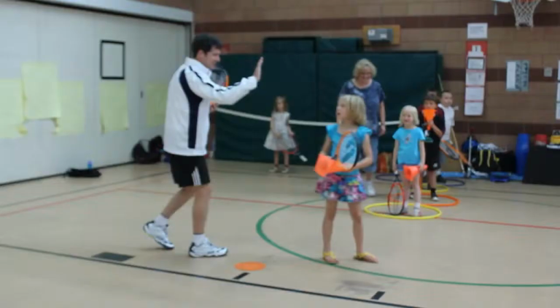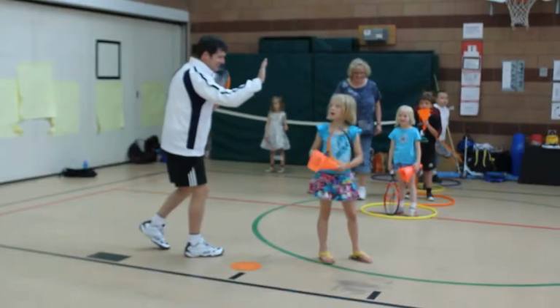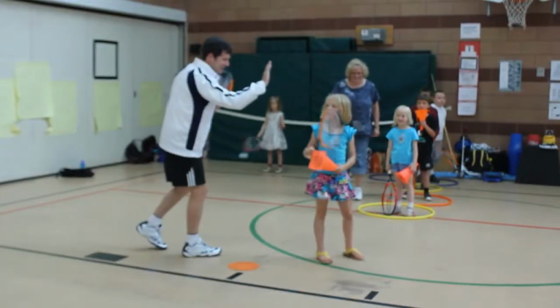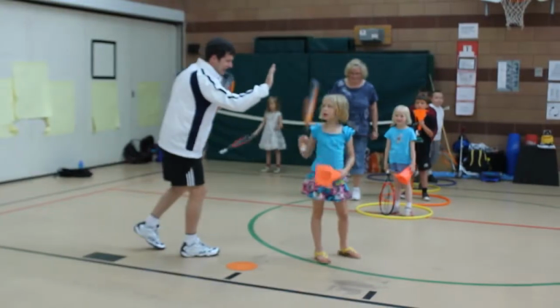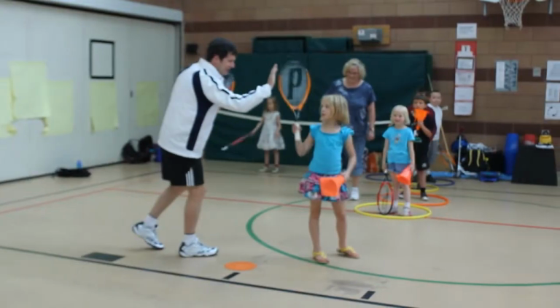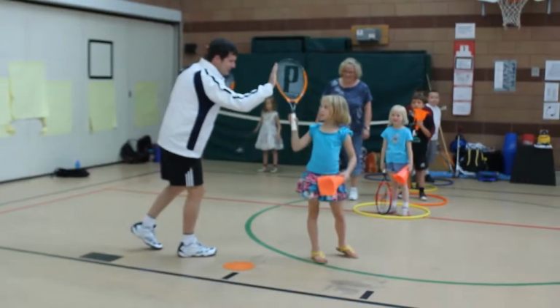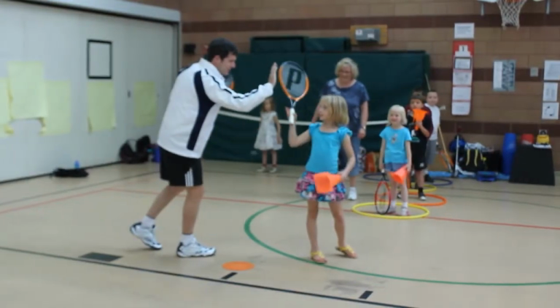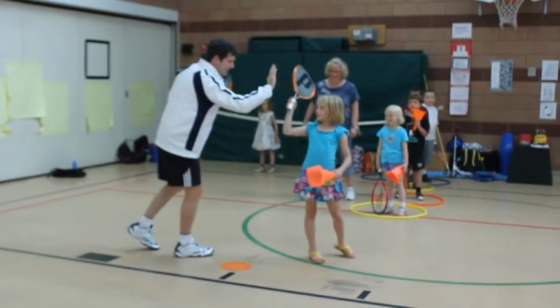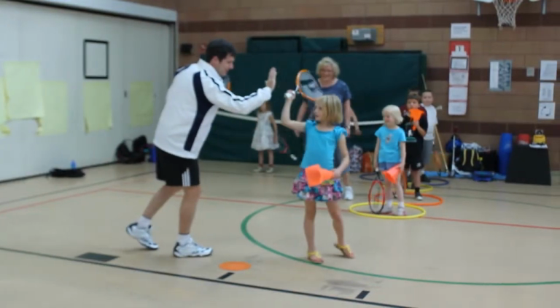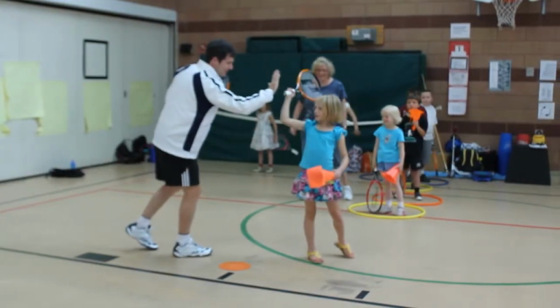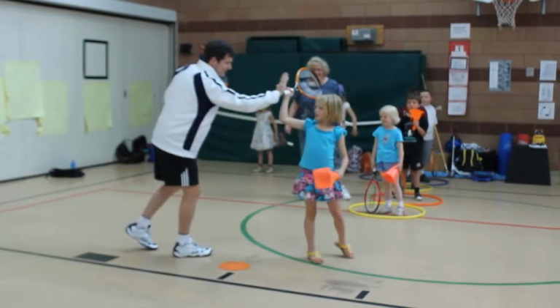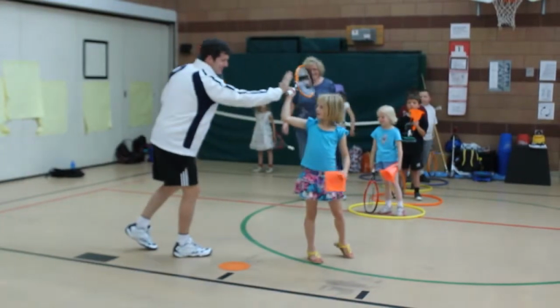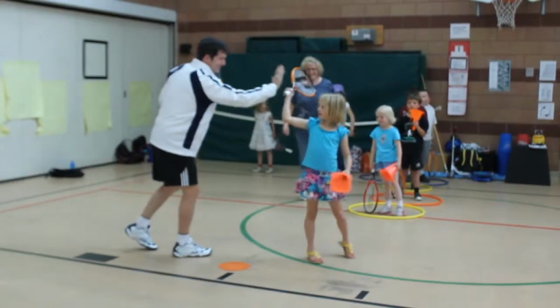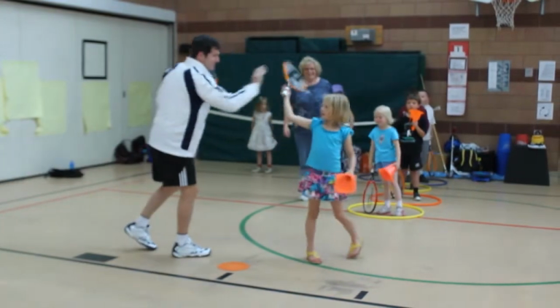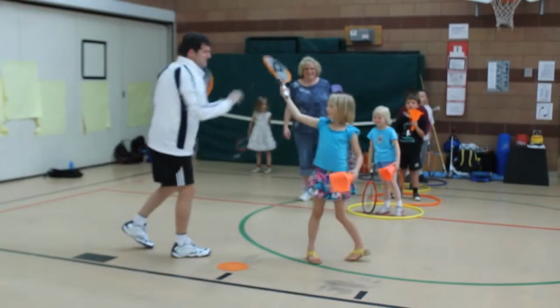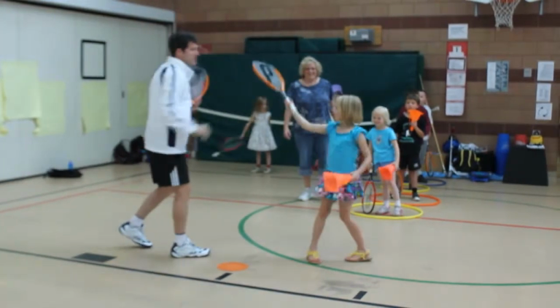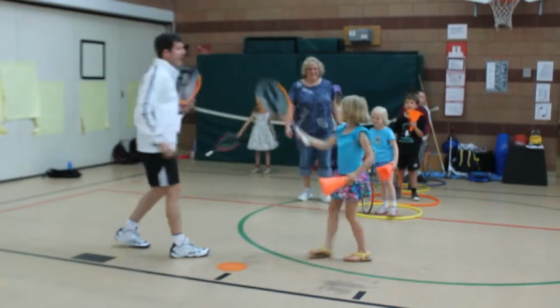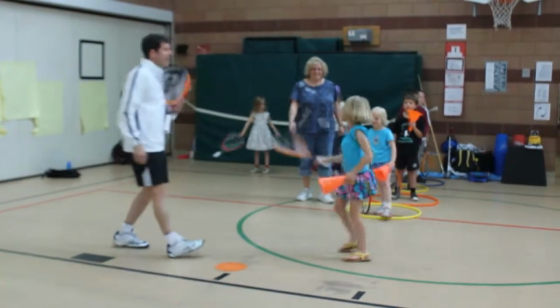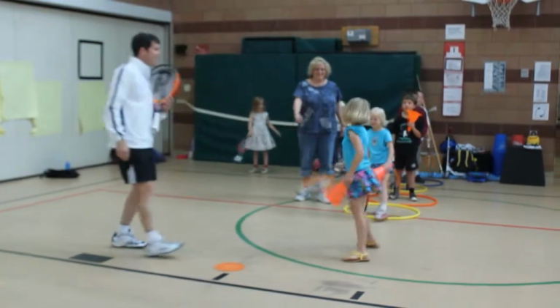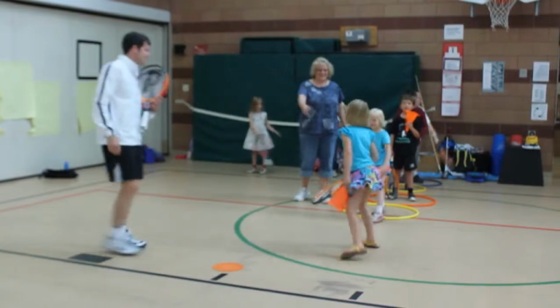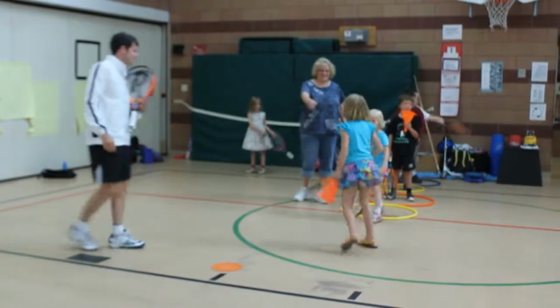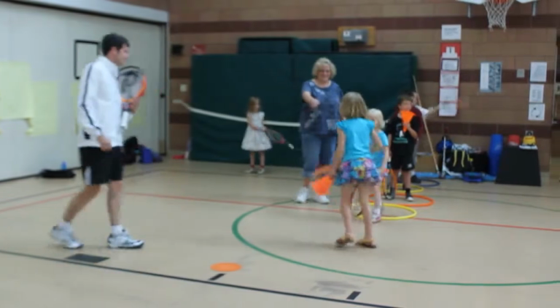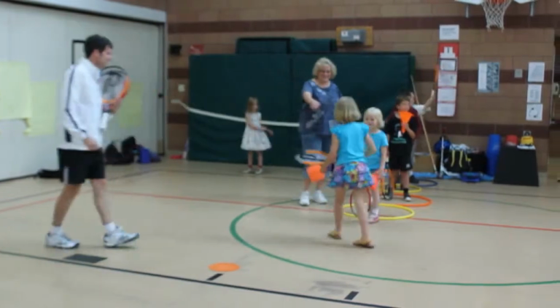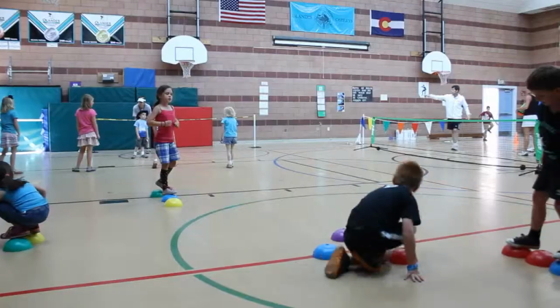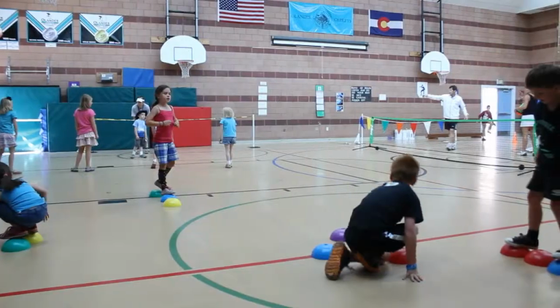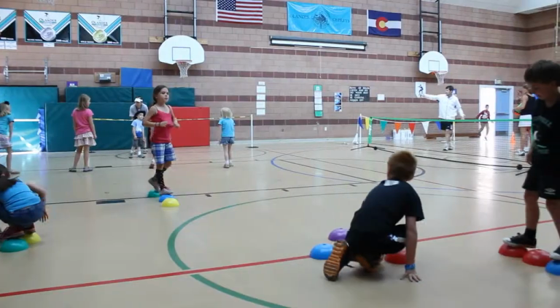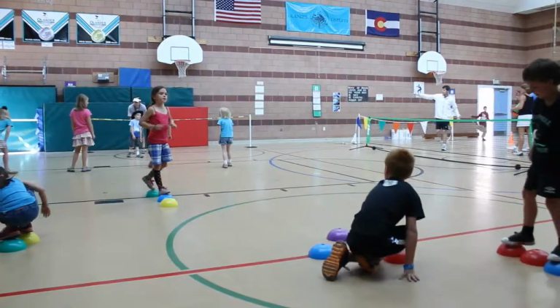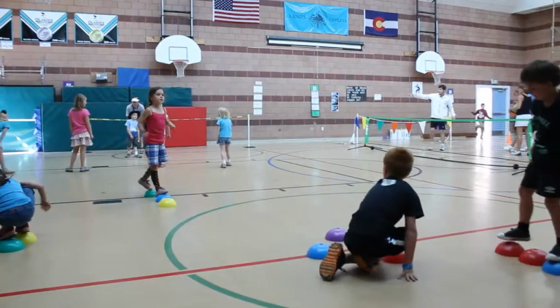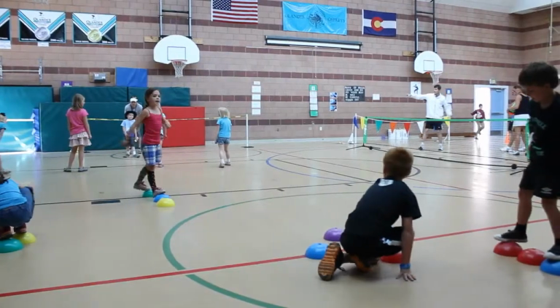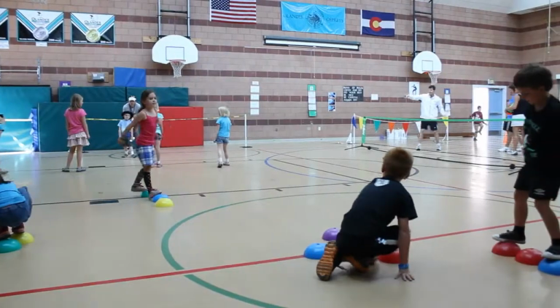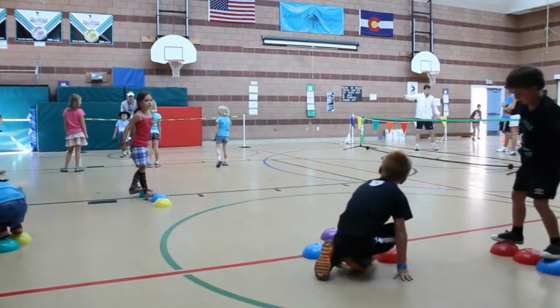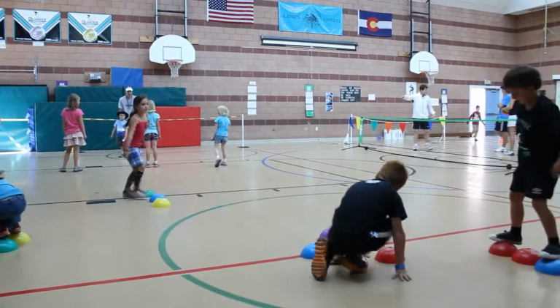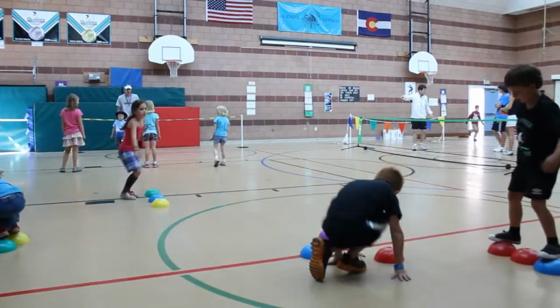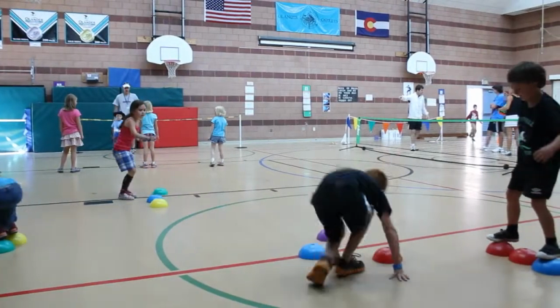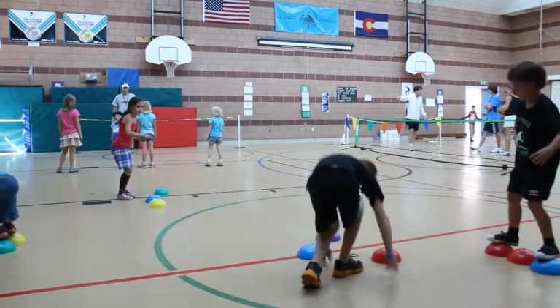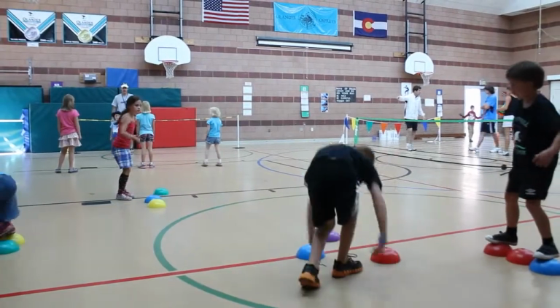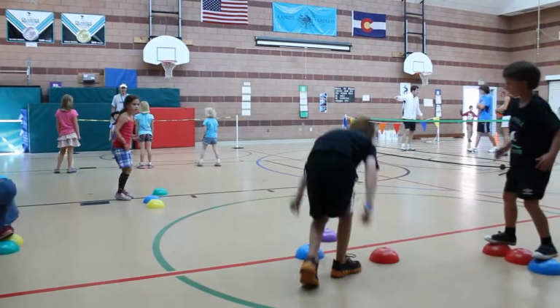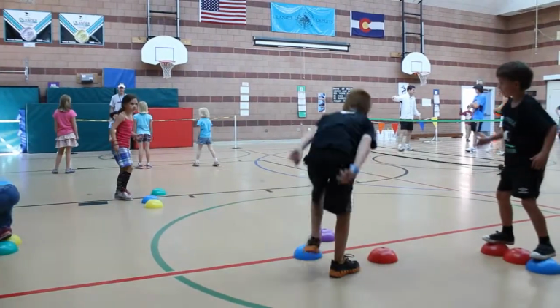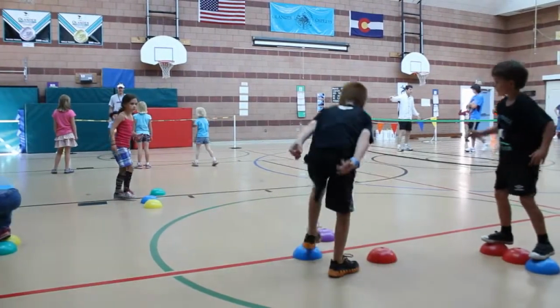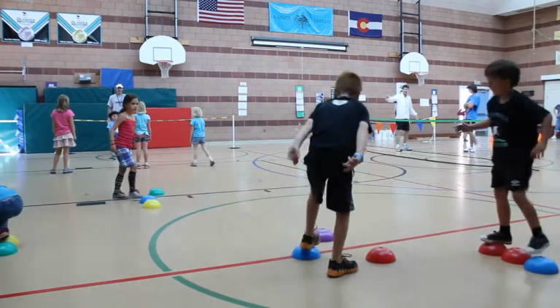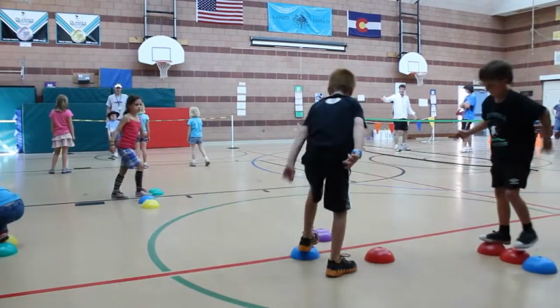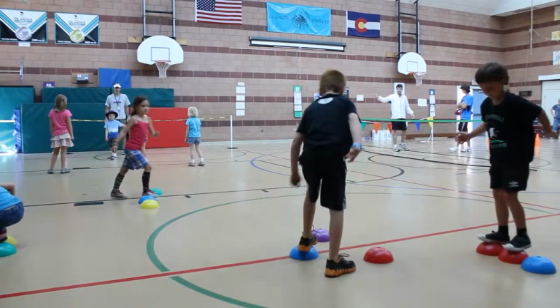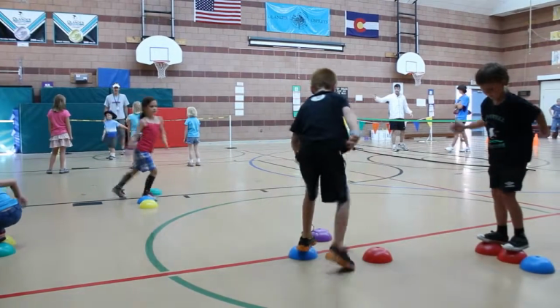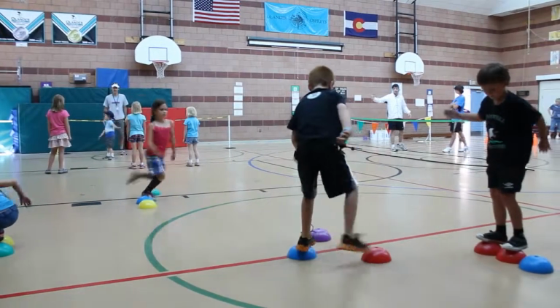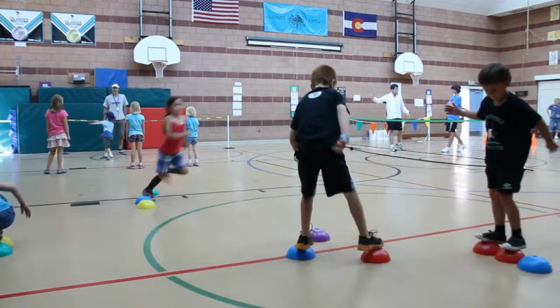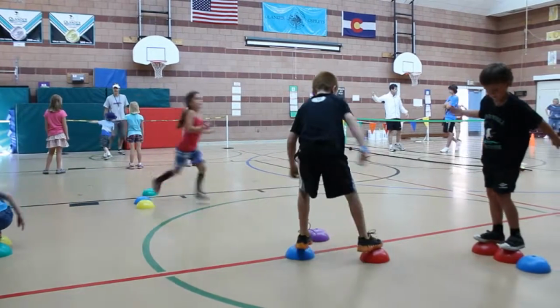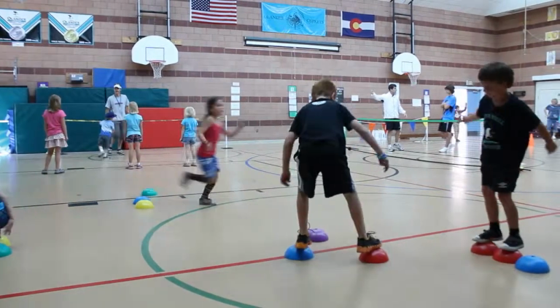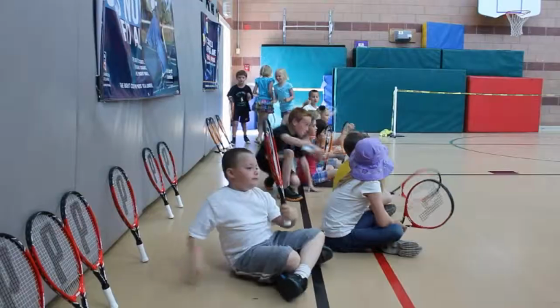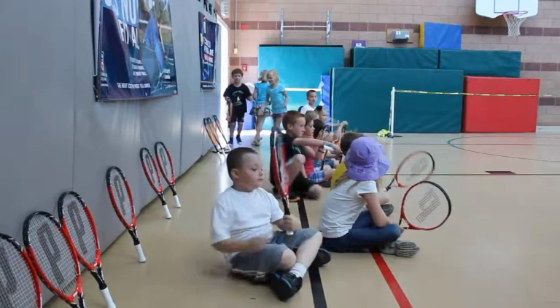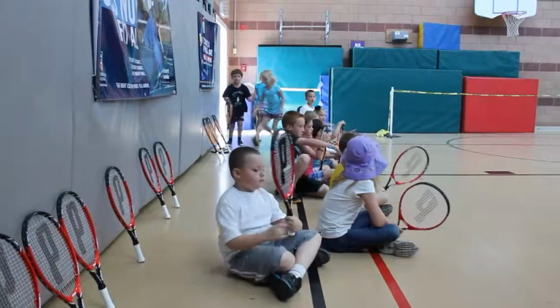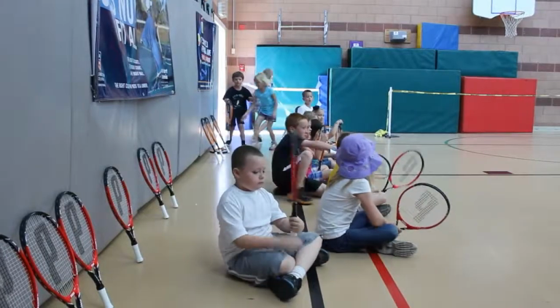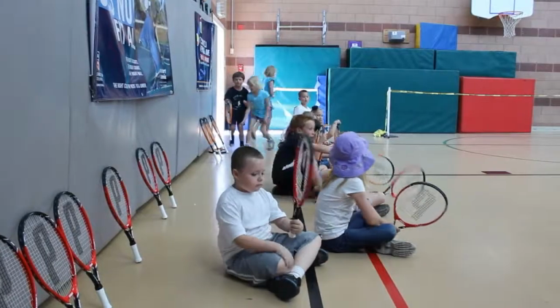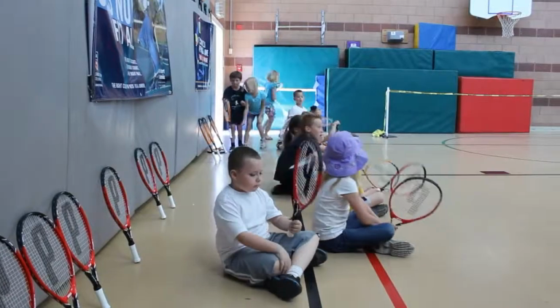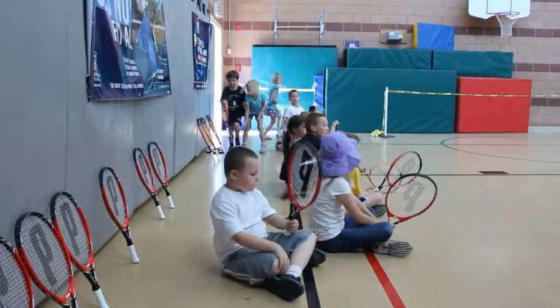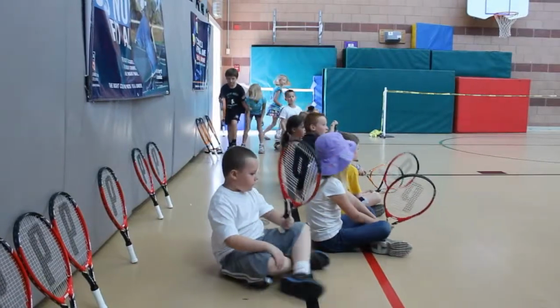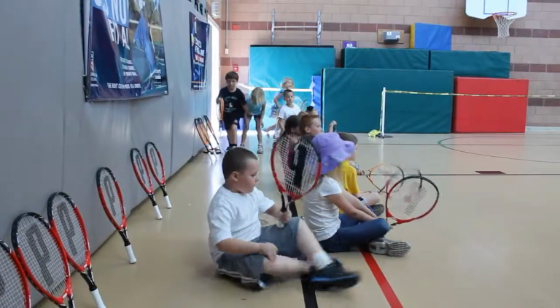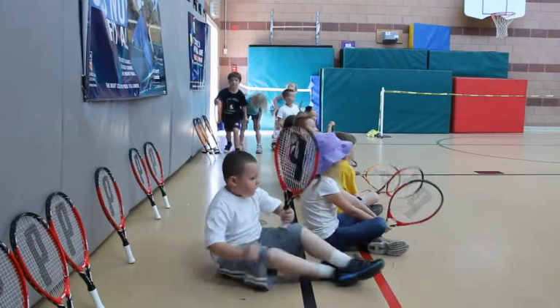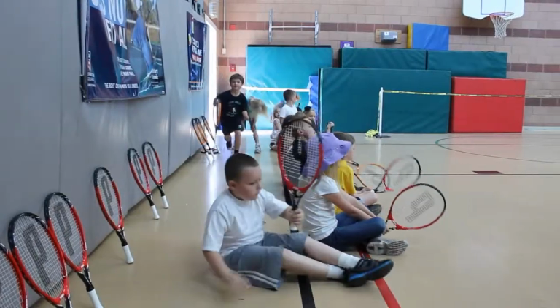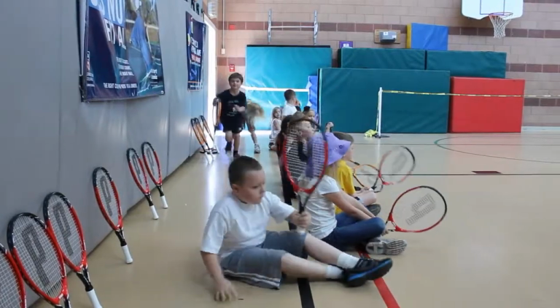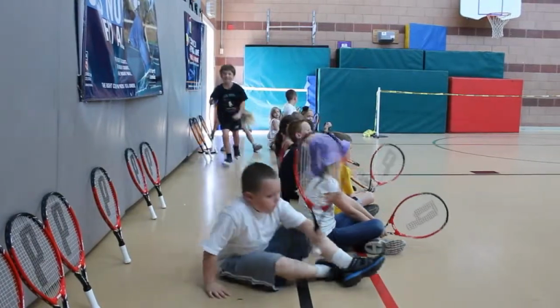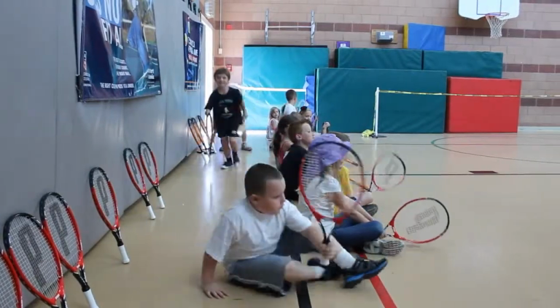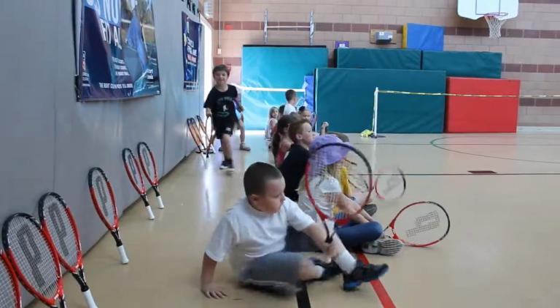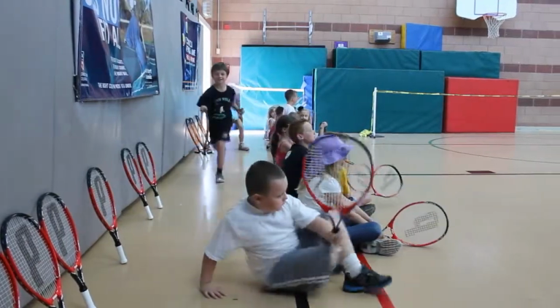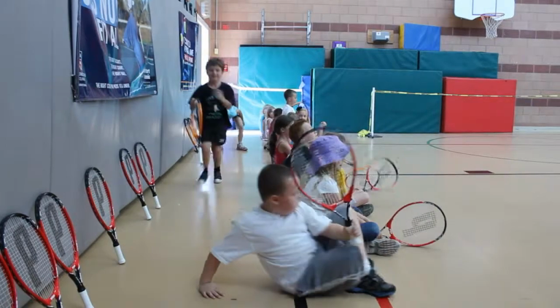Each class will focus on a specific trait such as respect, integrity, perseverance, hard work, and discipline.